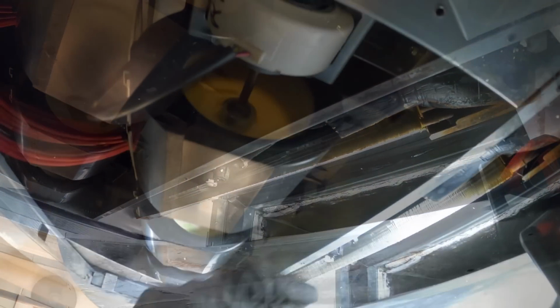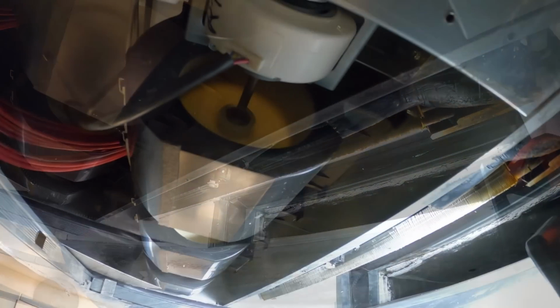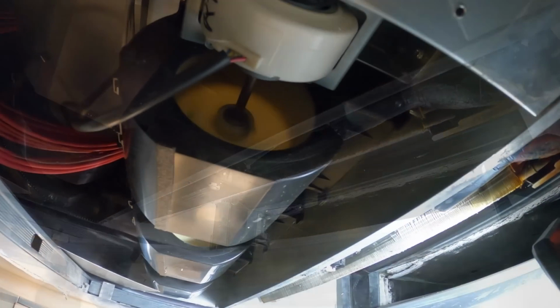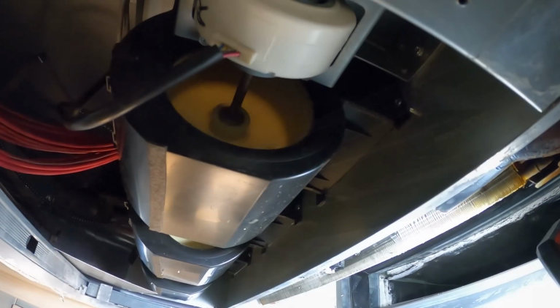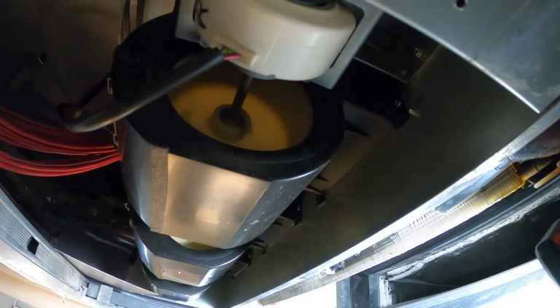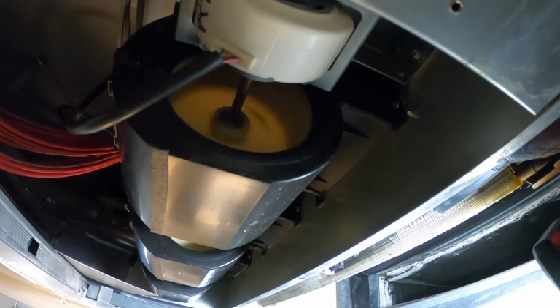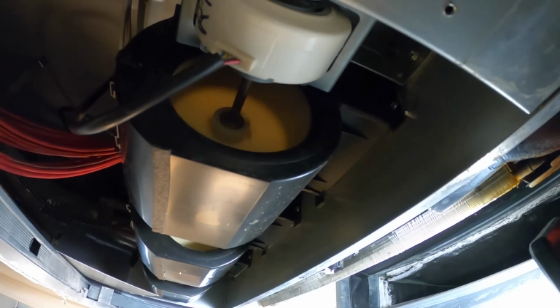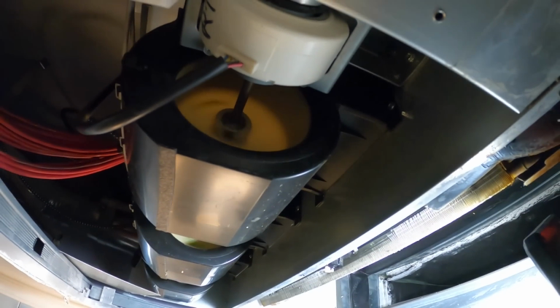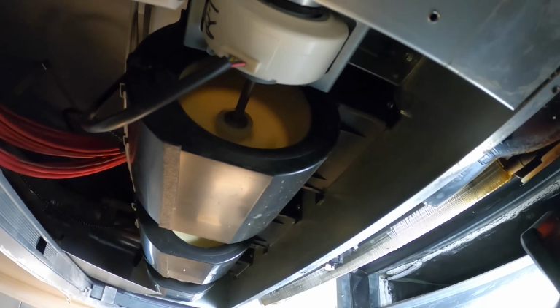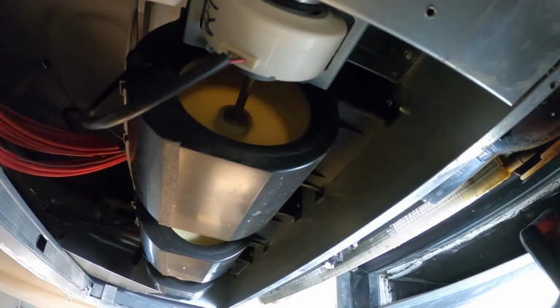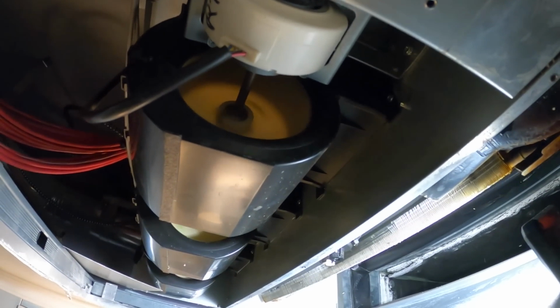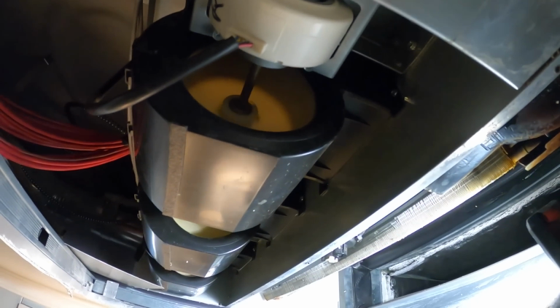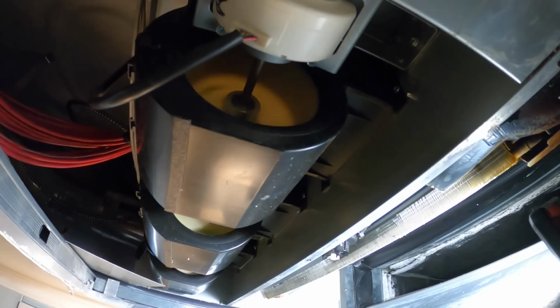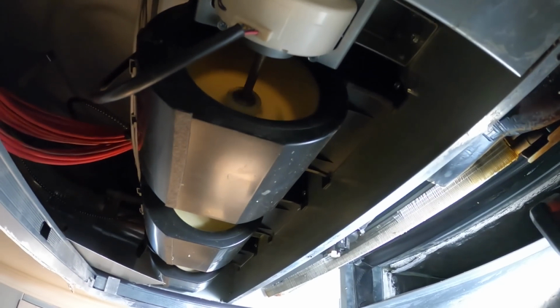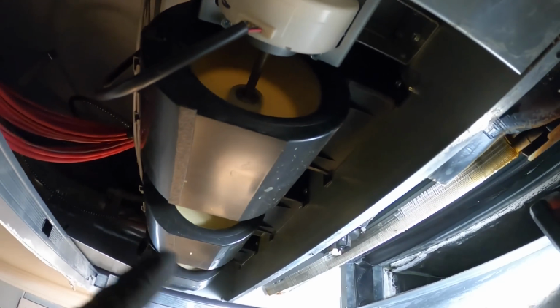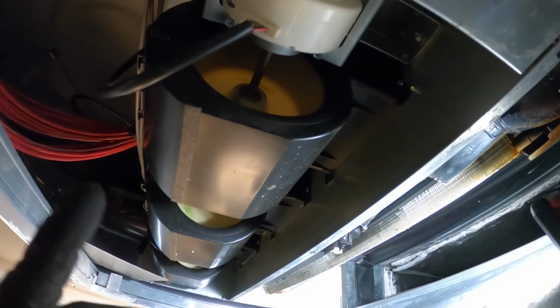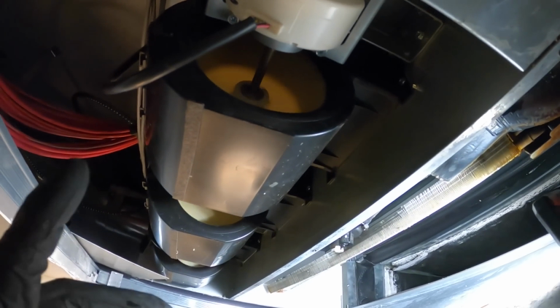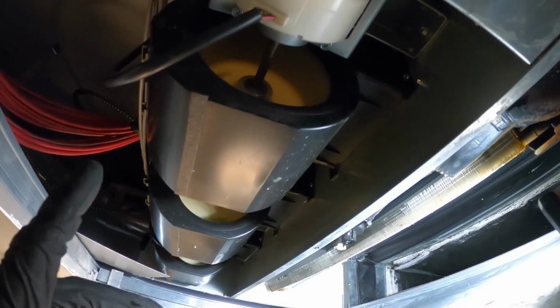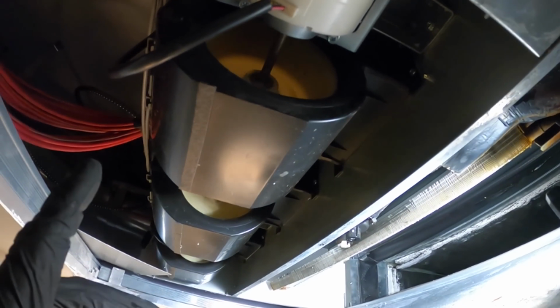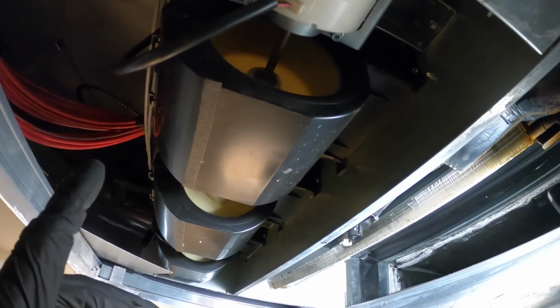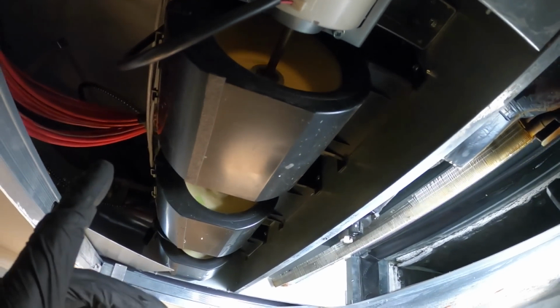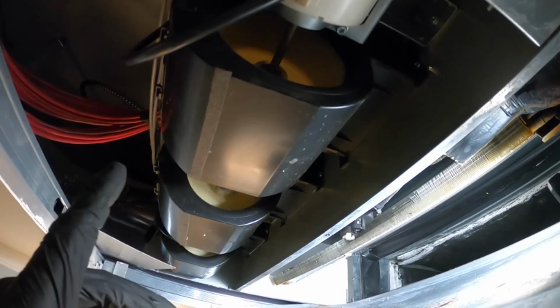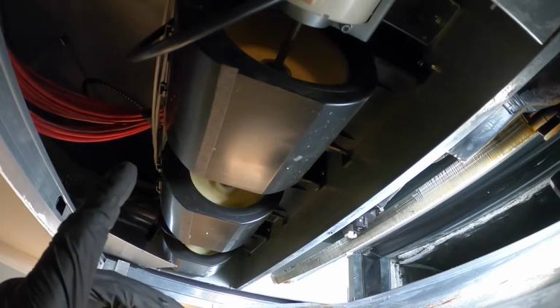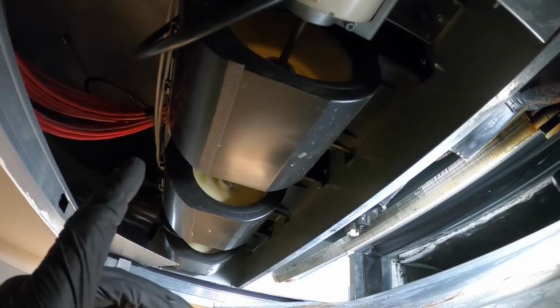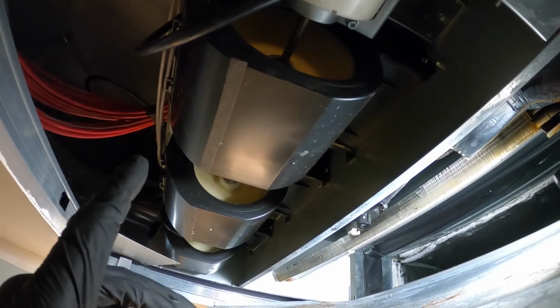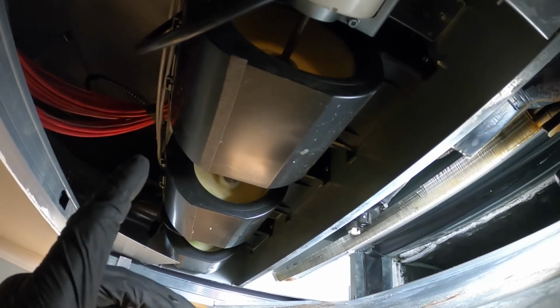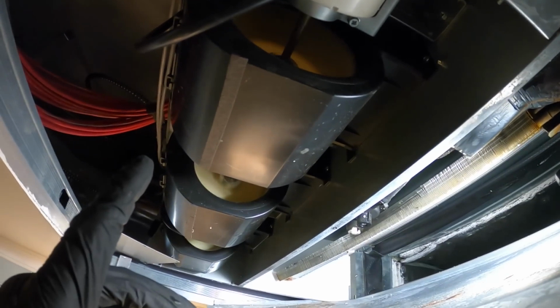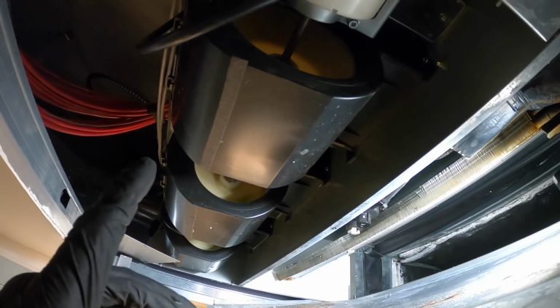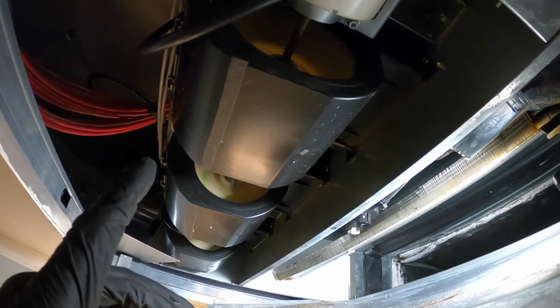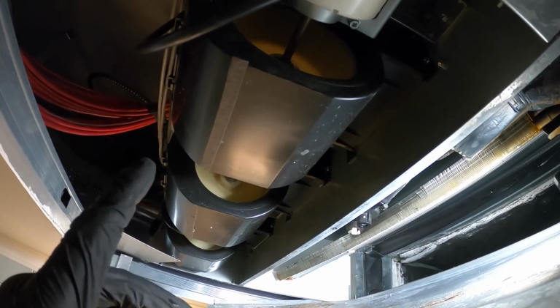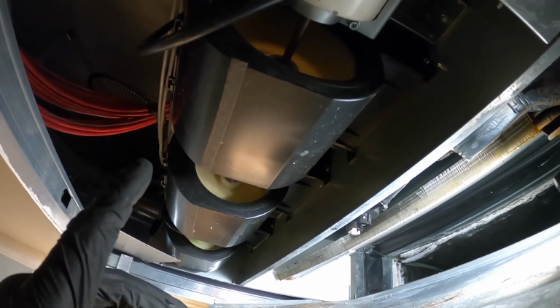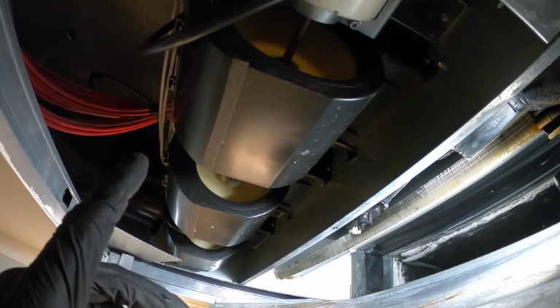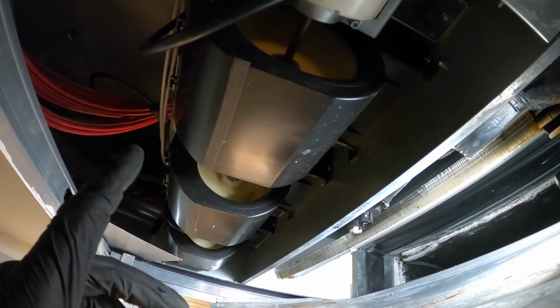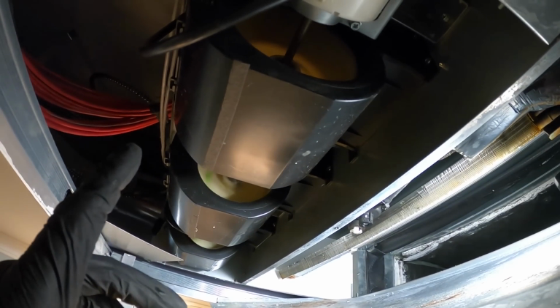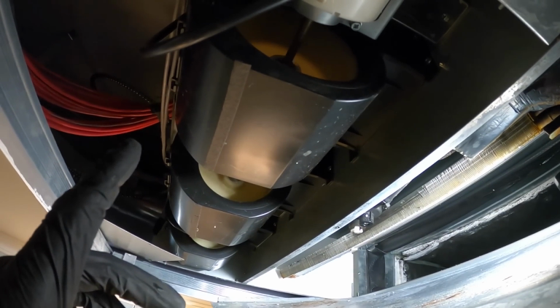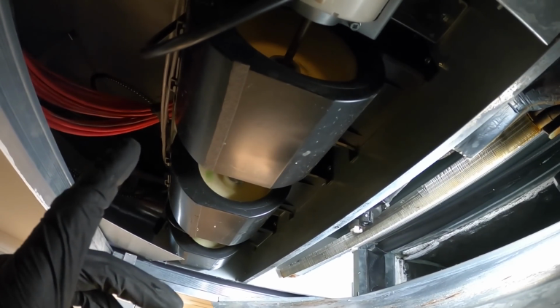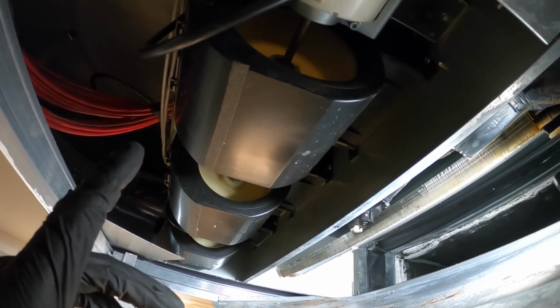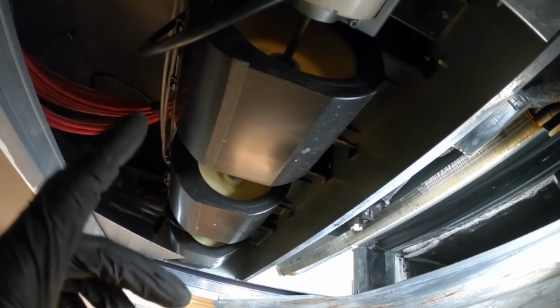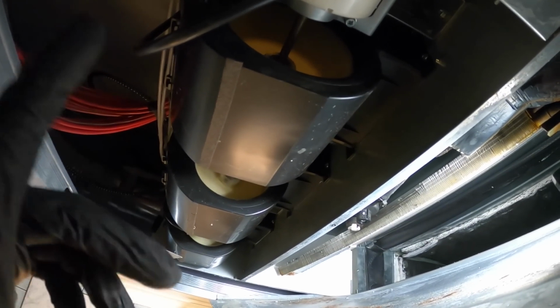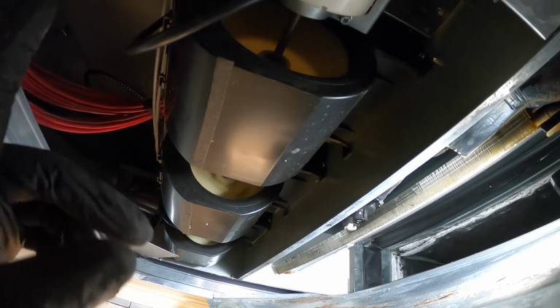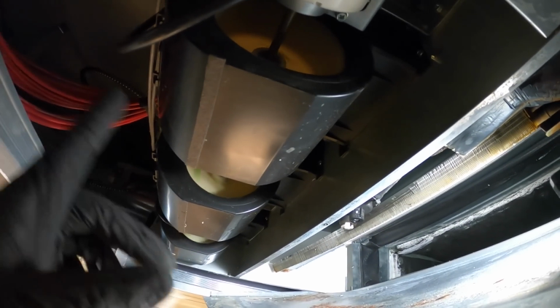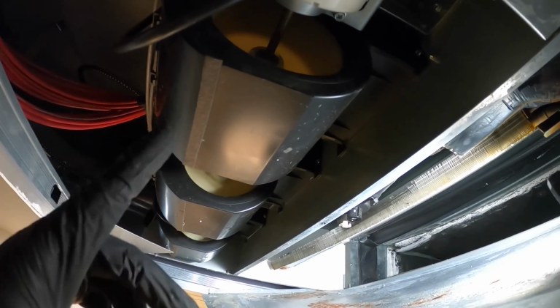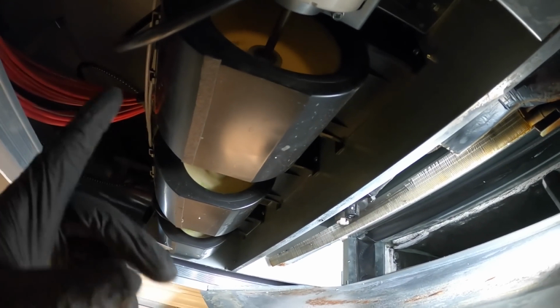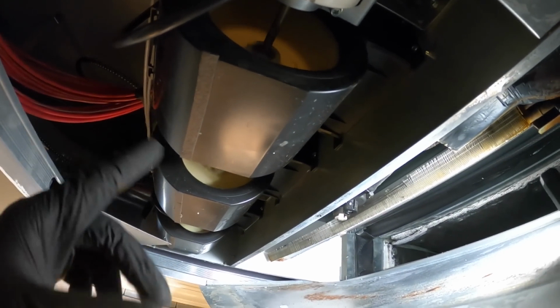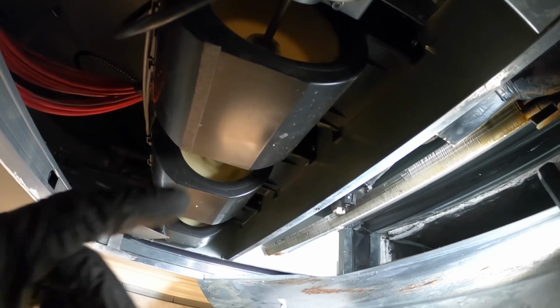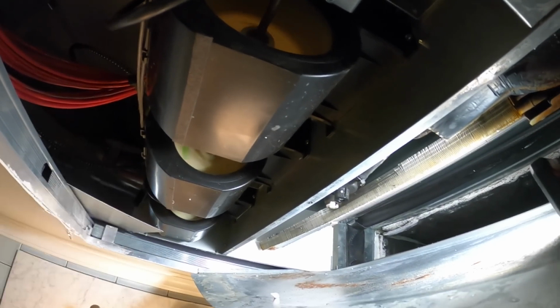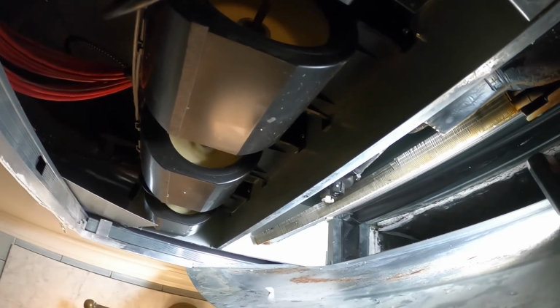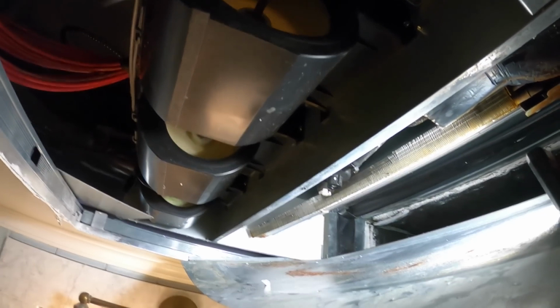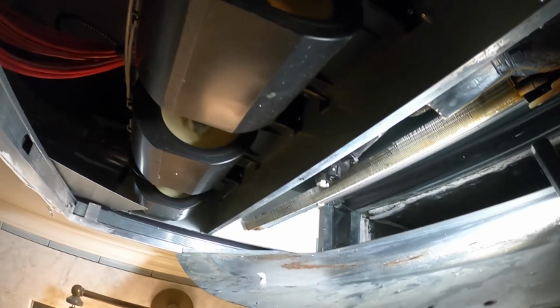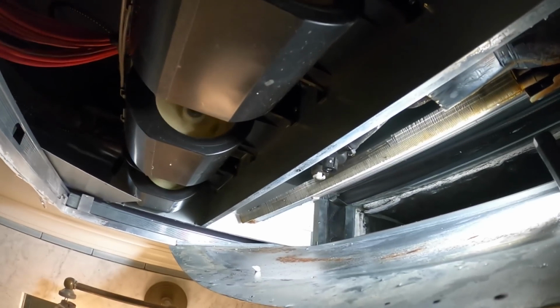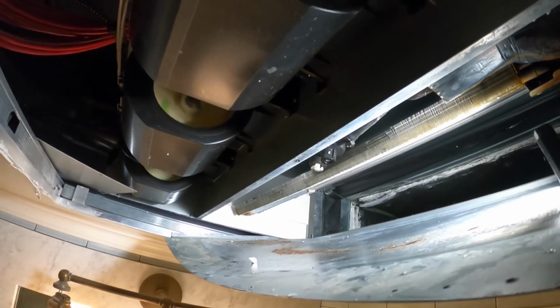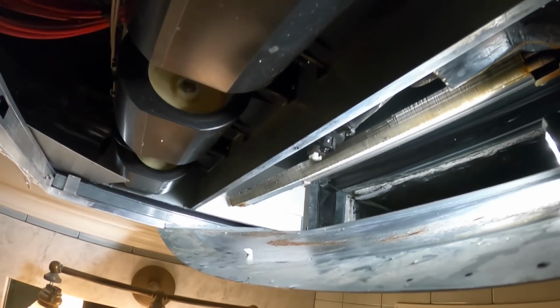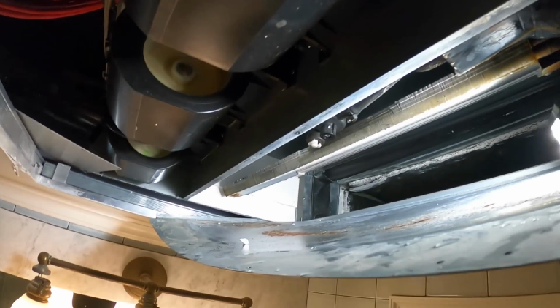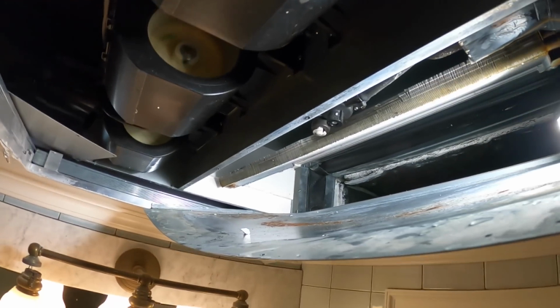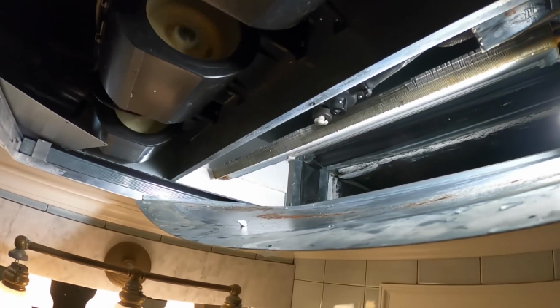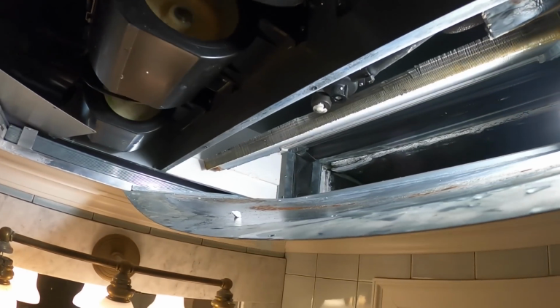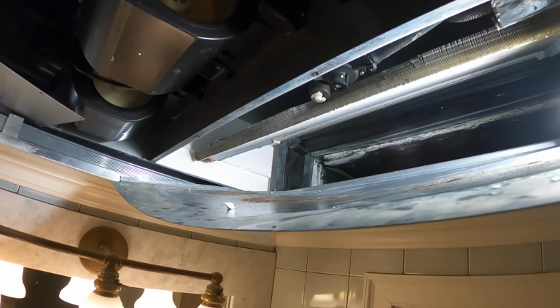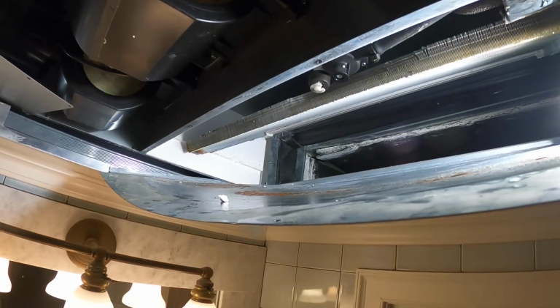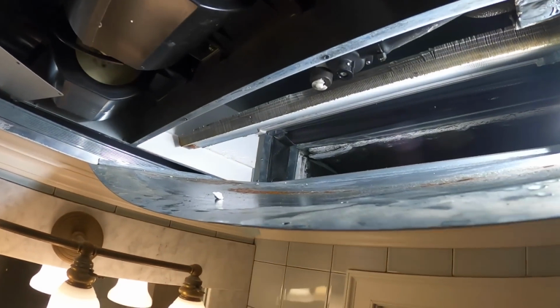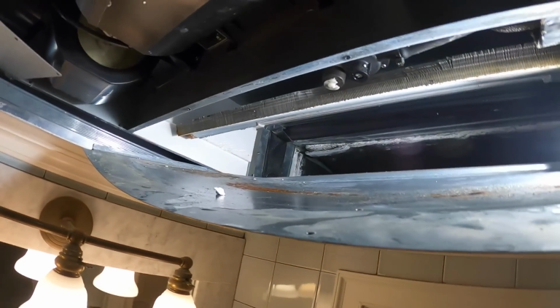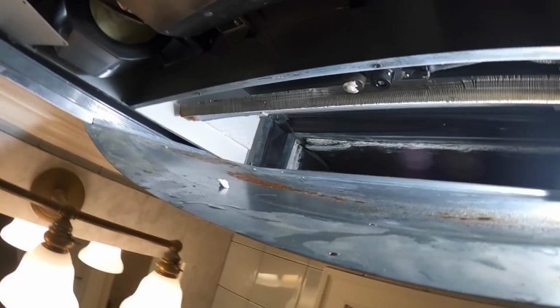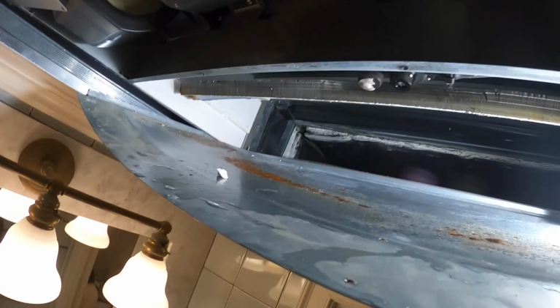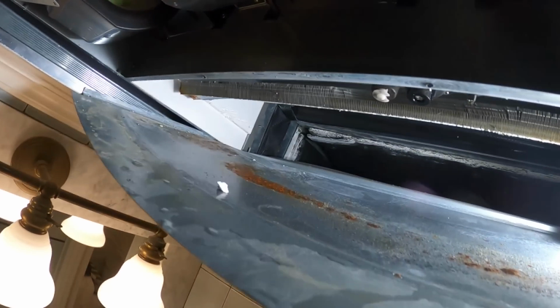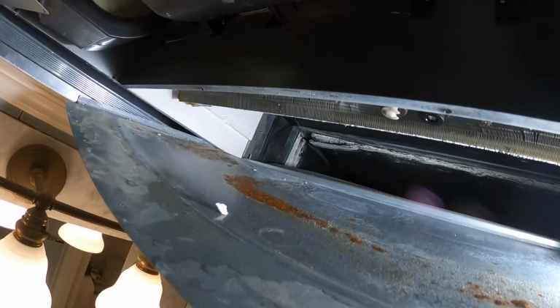I'll turn the unit back on. You hear that screeching? That's the fan motor — that's the bearings of the fan motor.